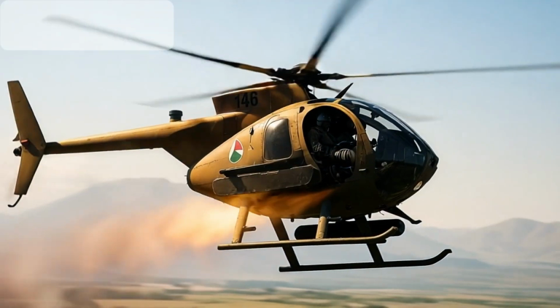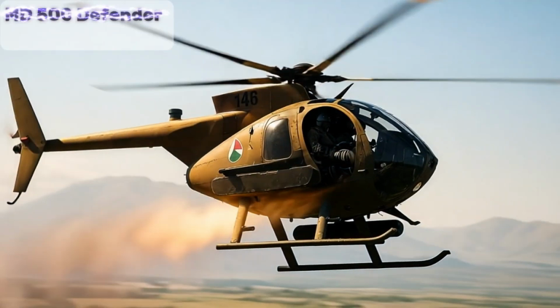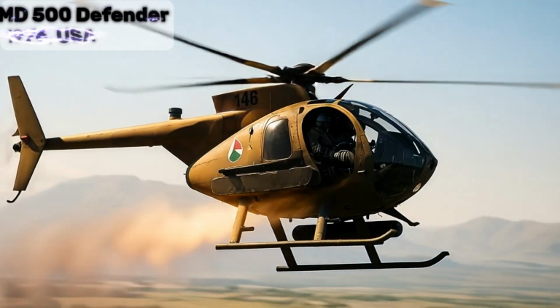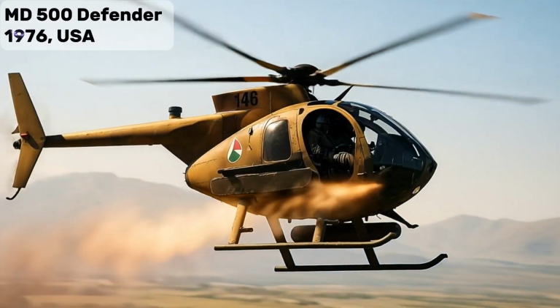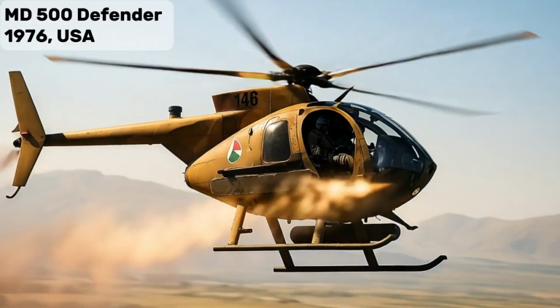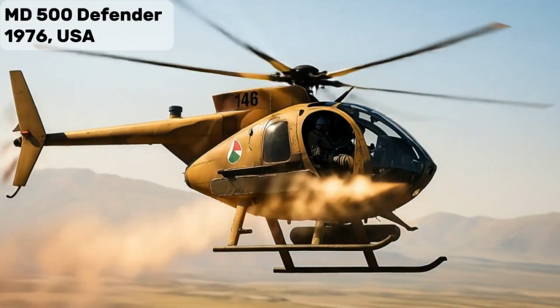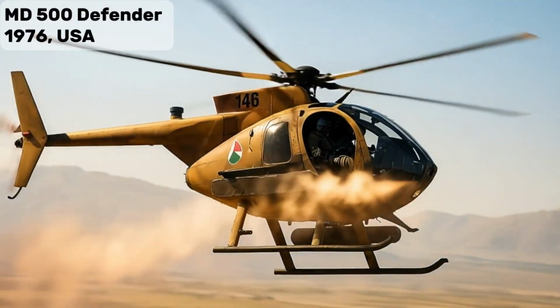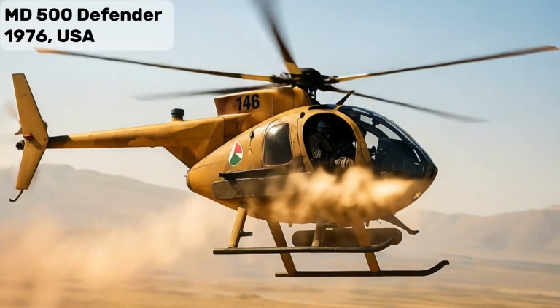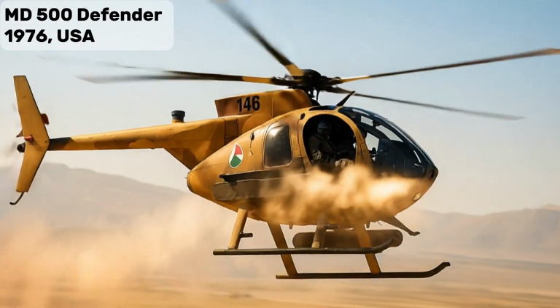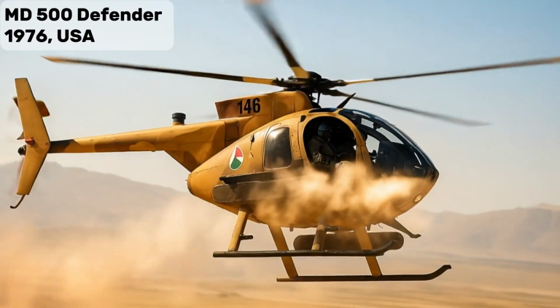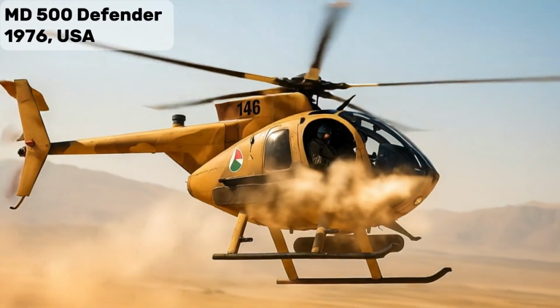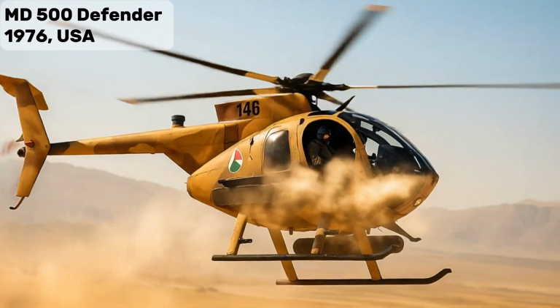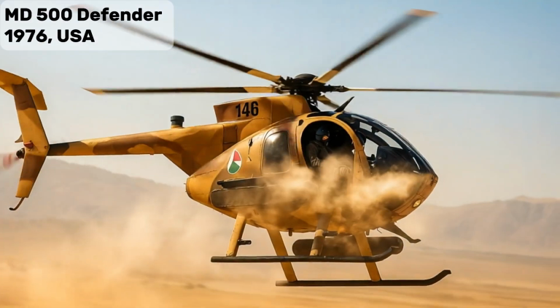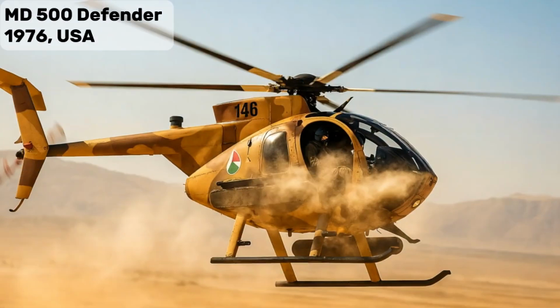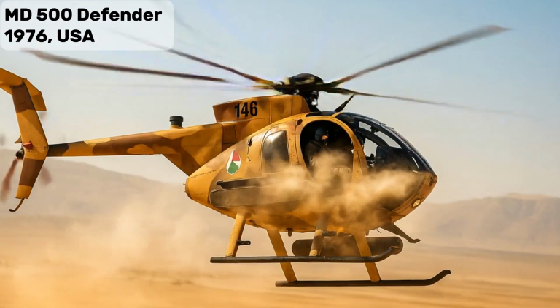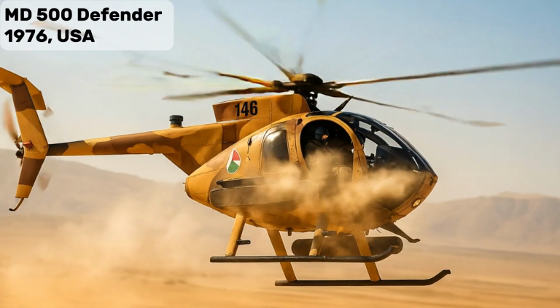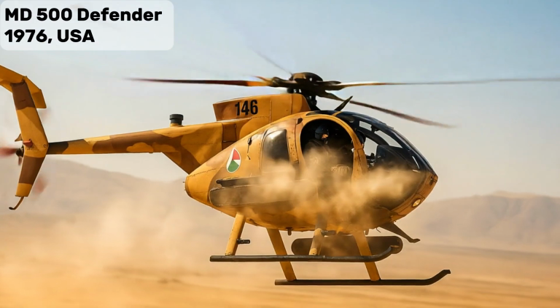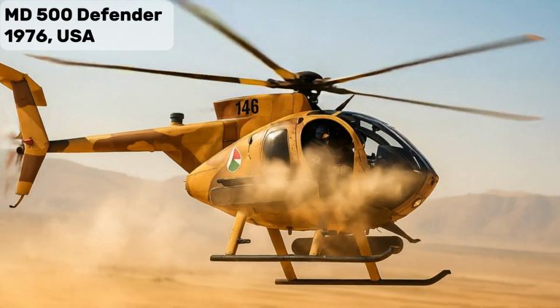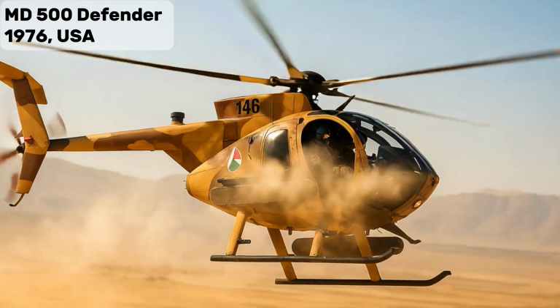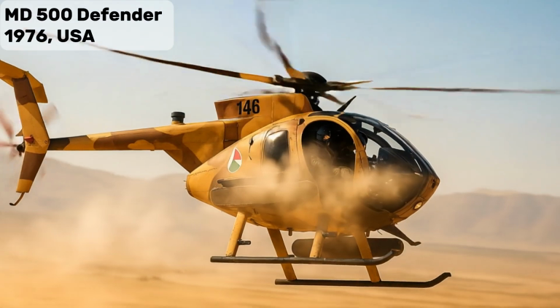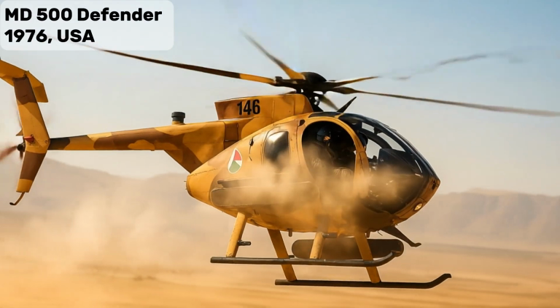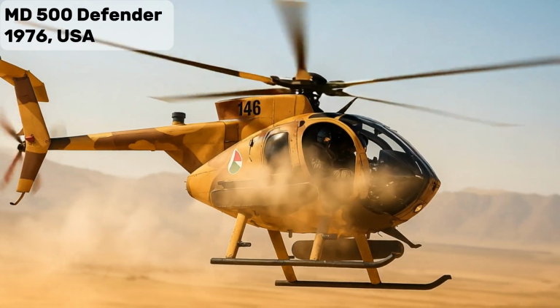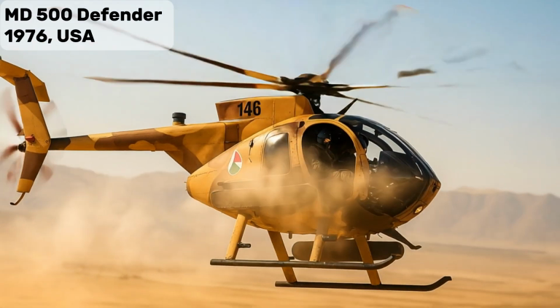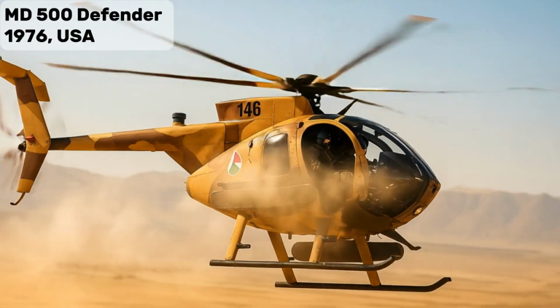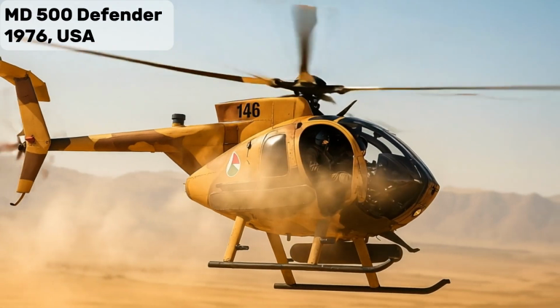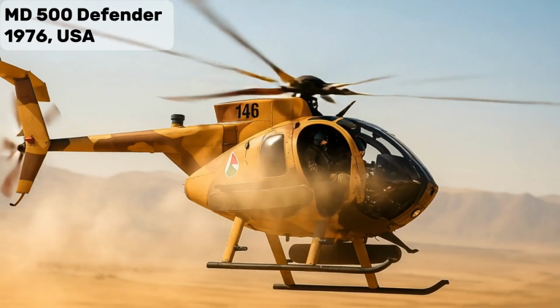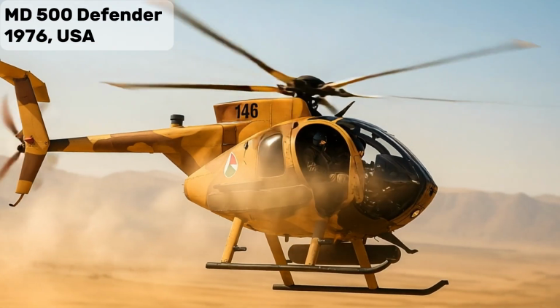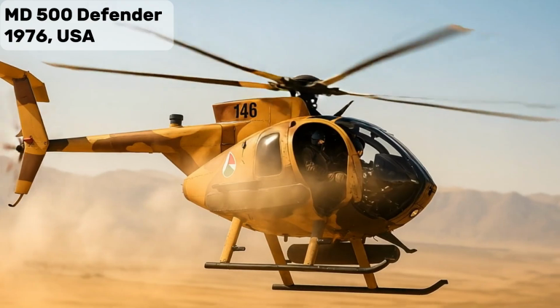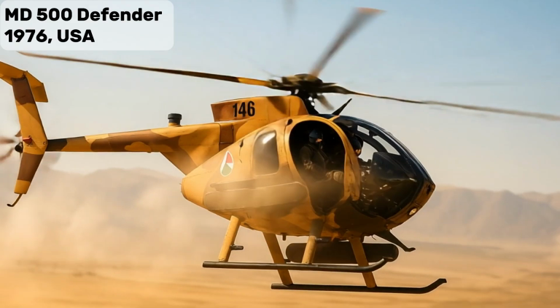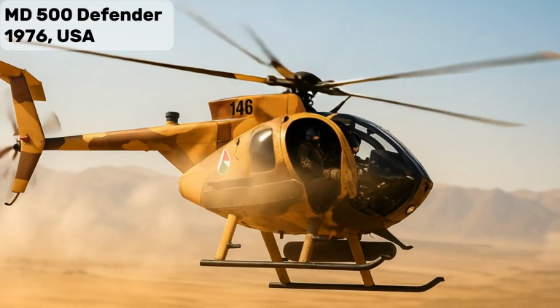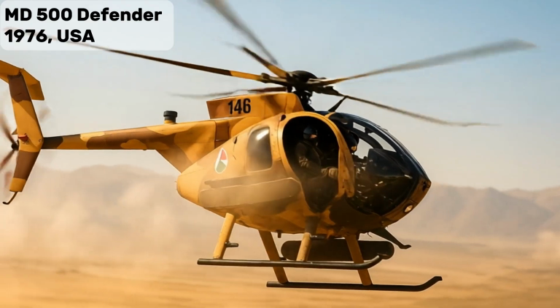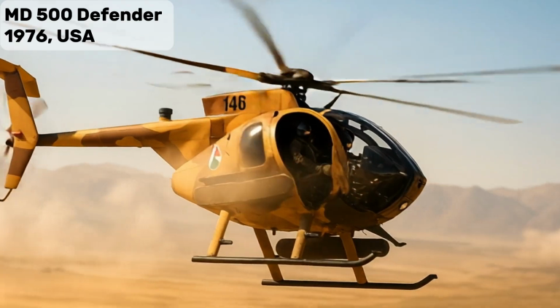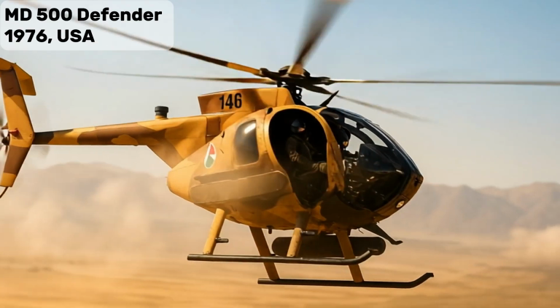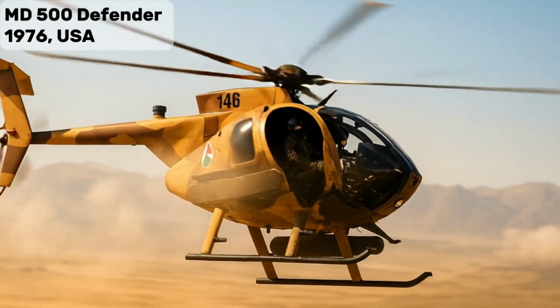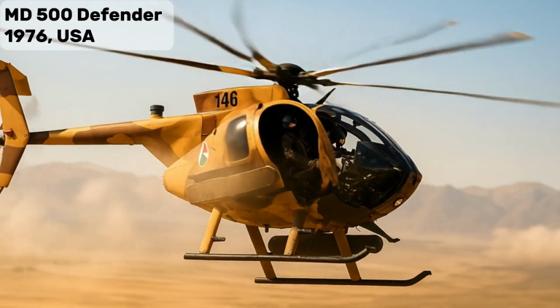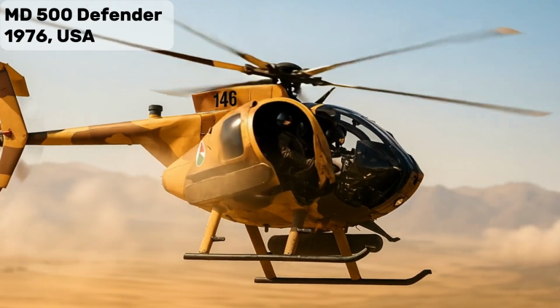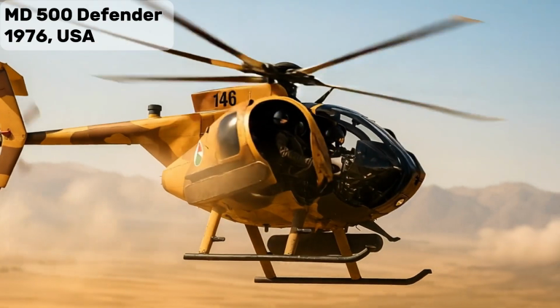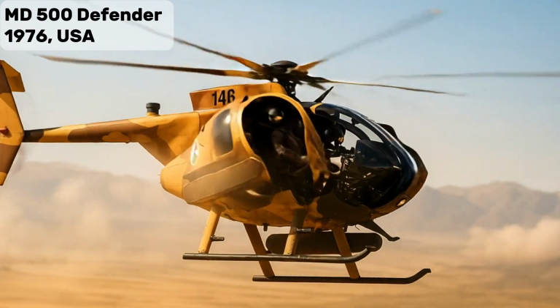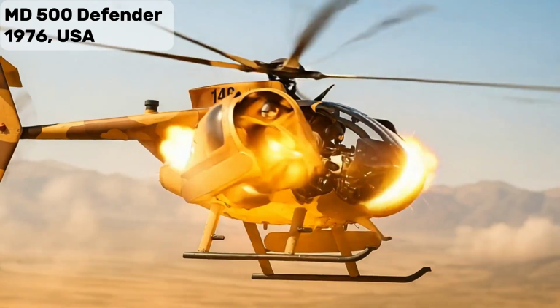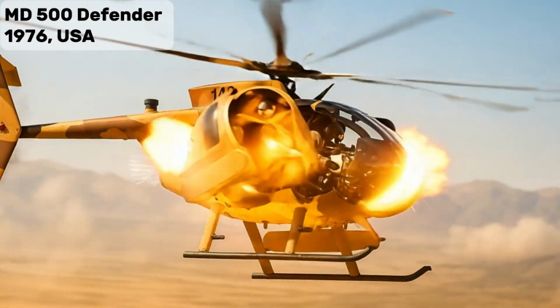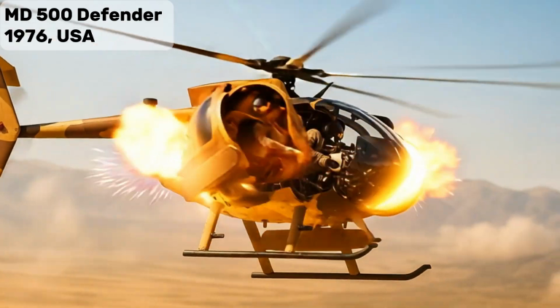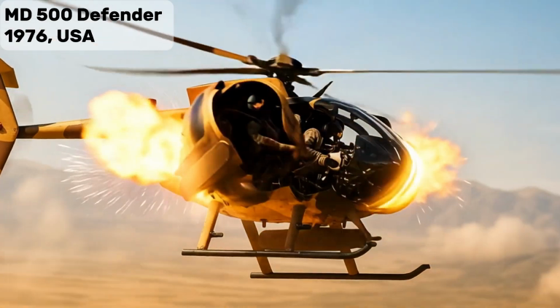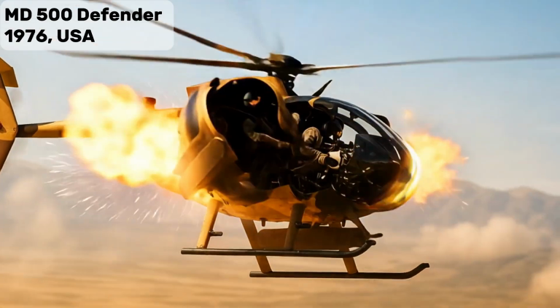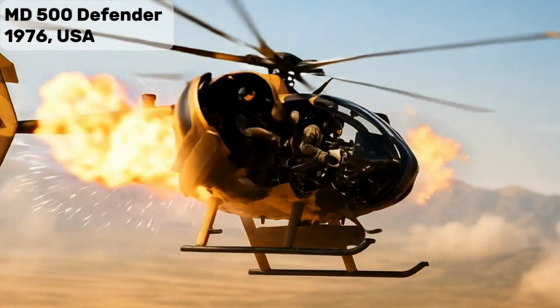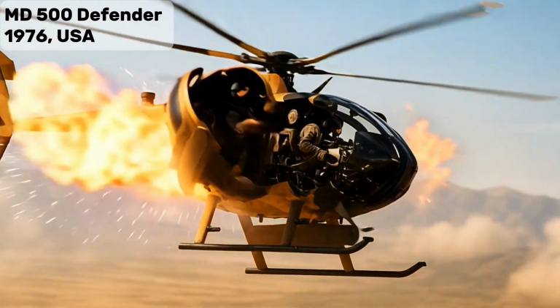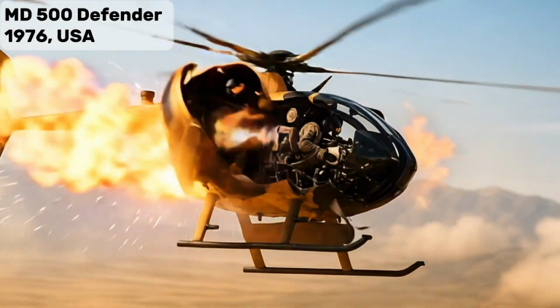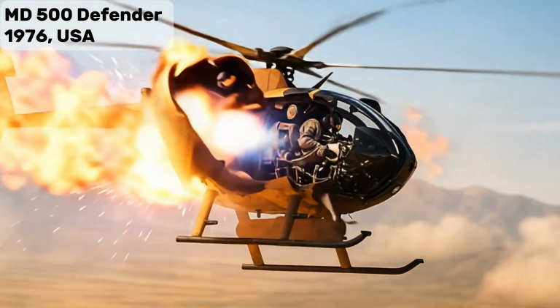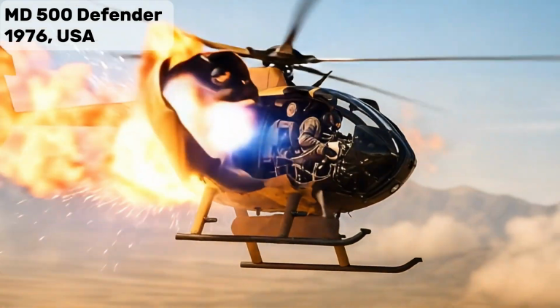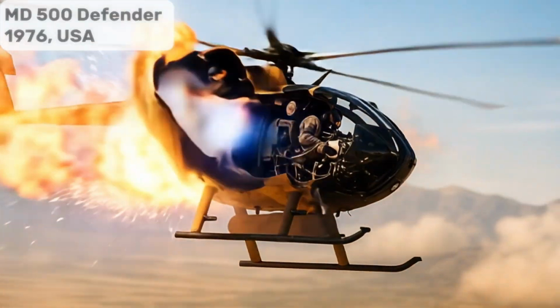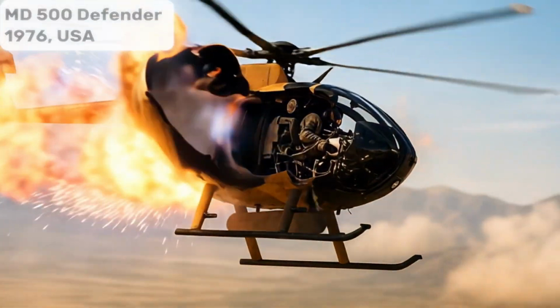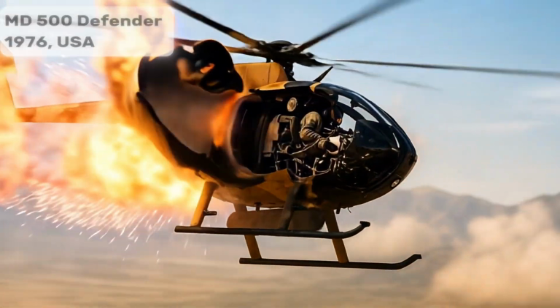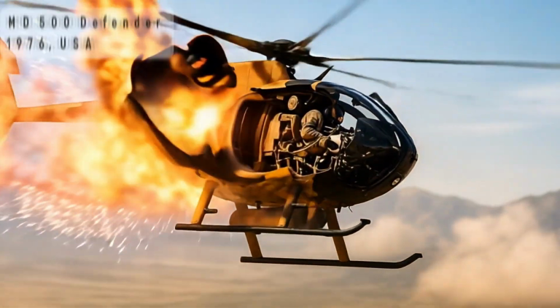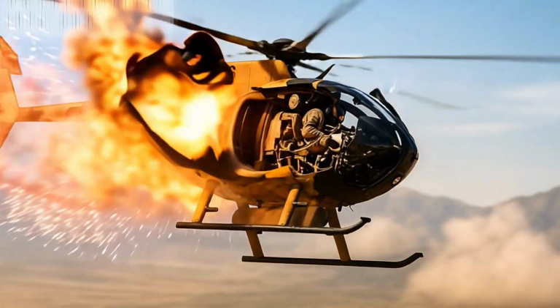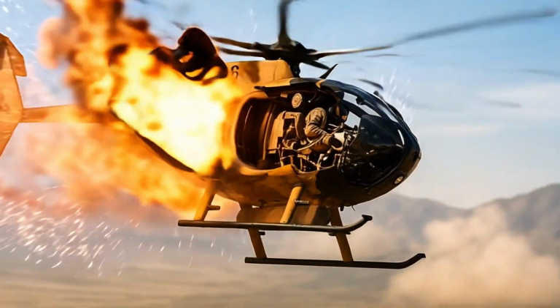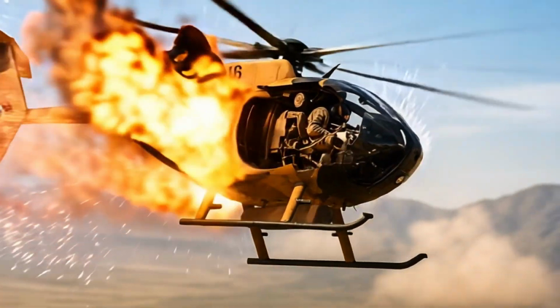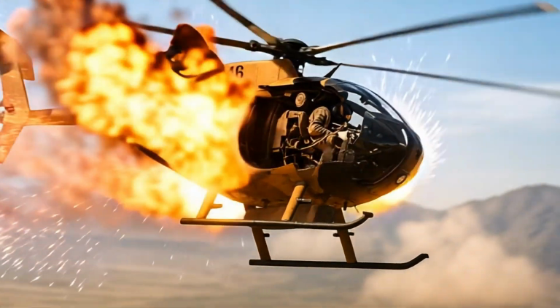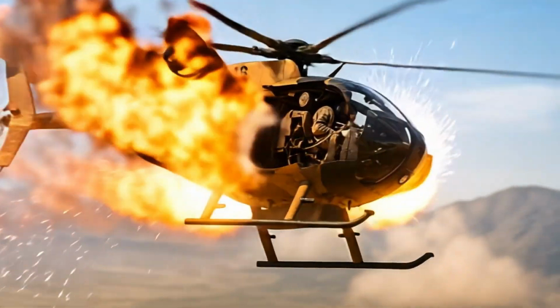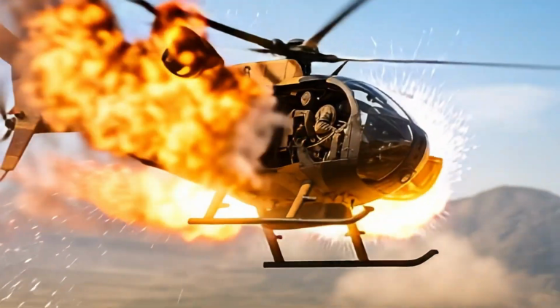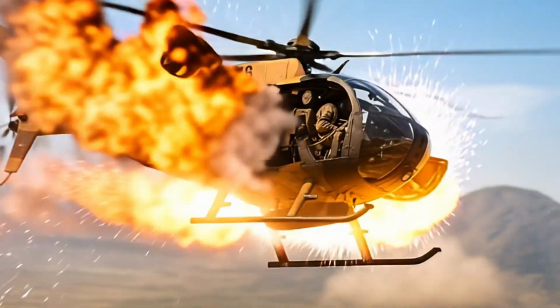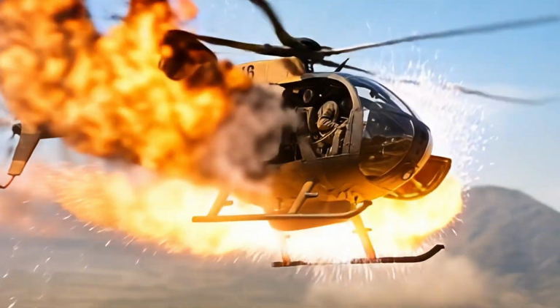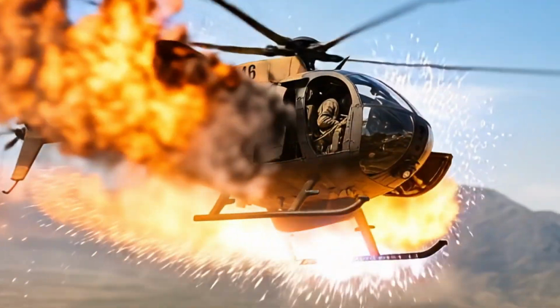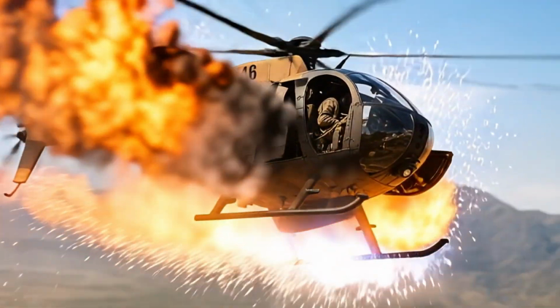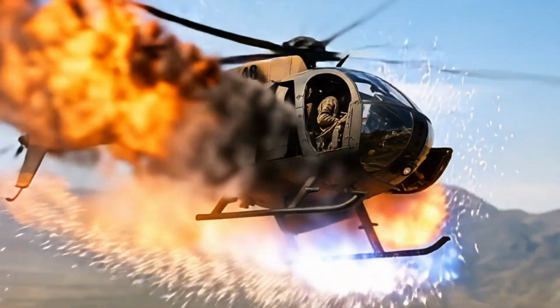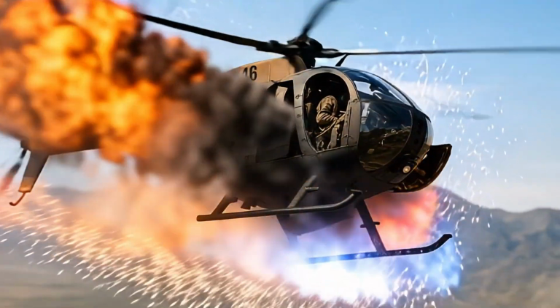MD-500 Defender — military version of the MD-500, versatile and widely used in light attack roles.